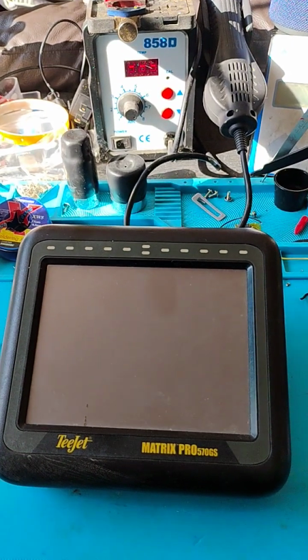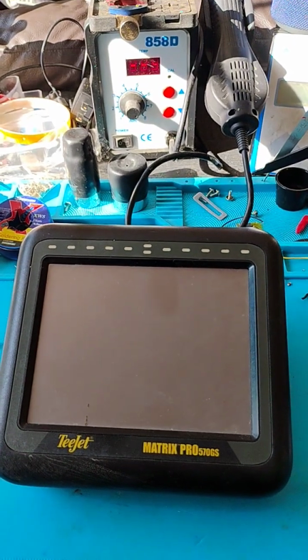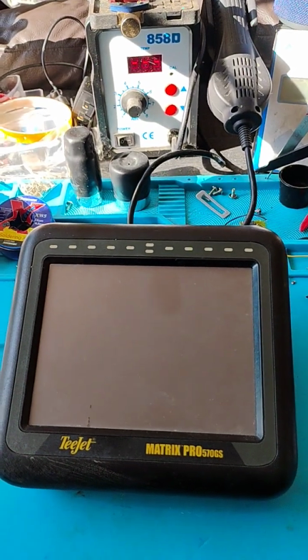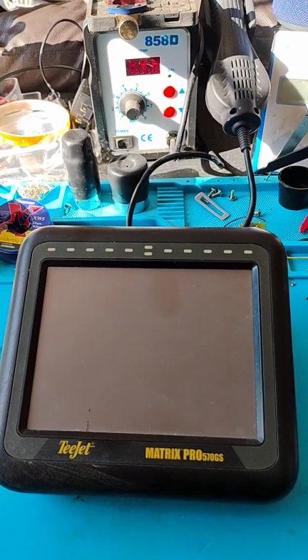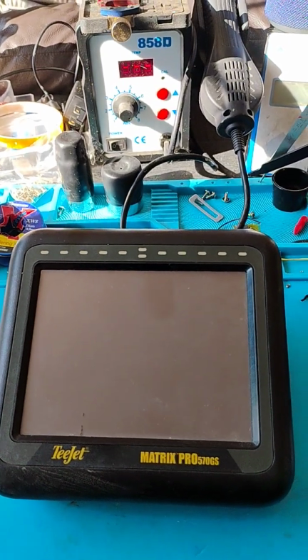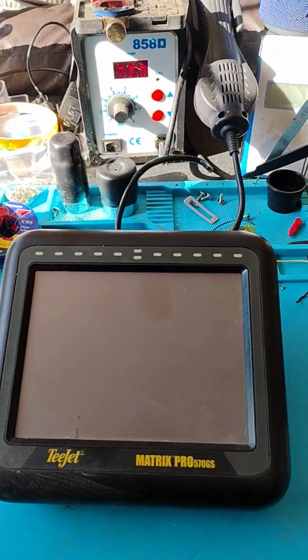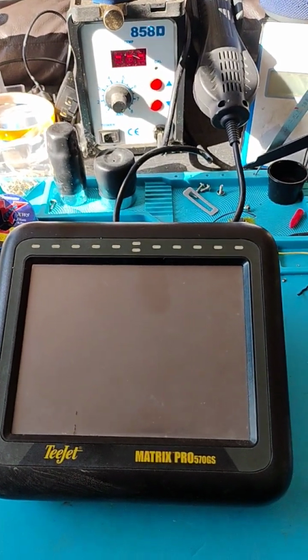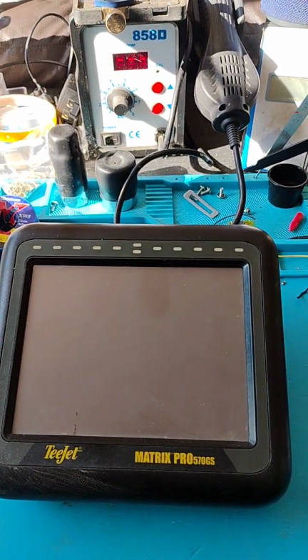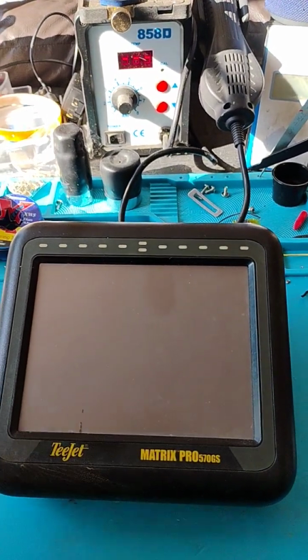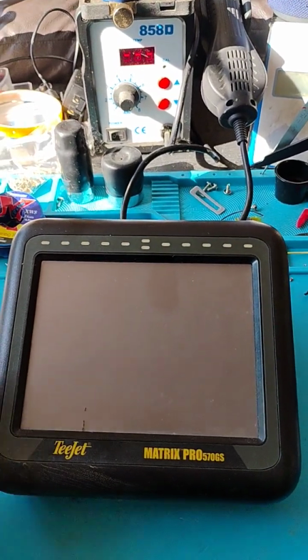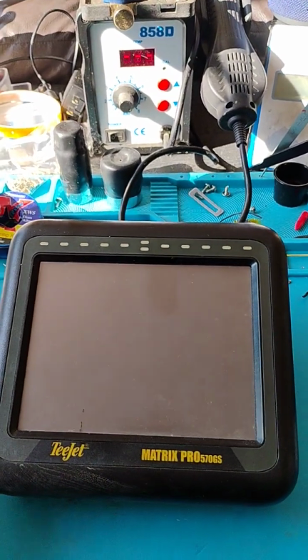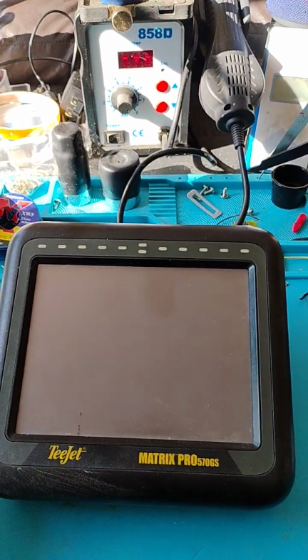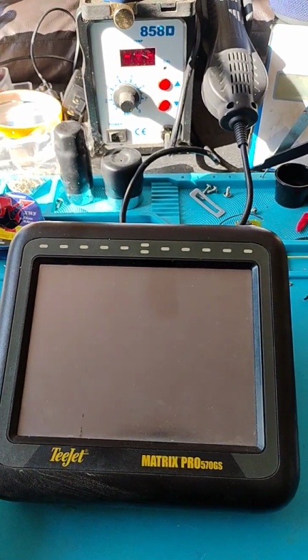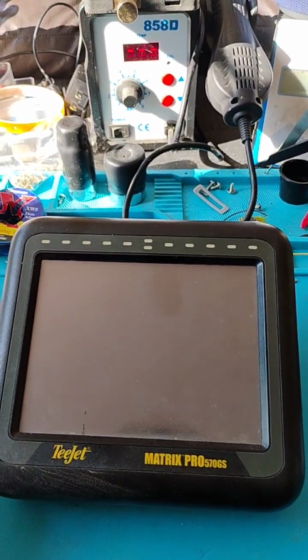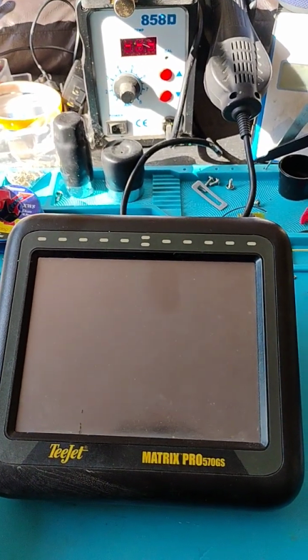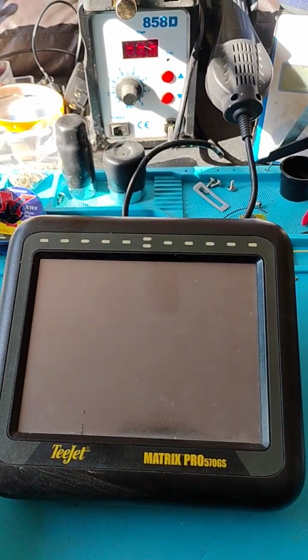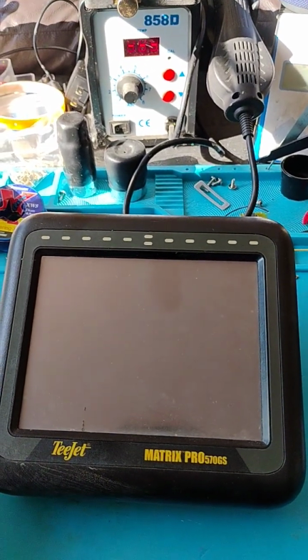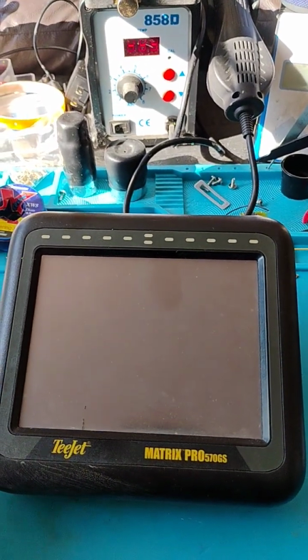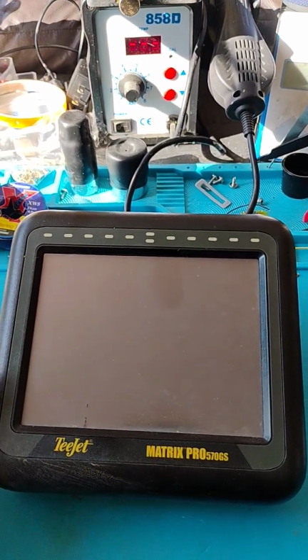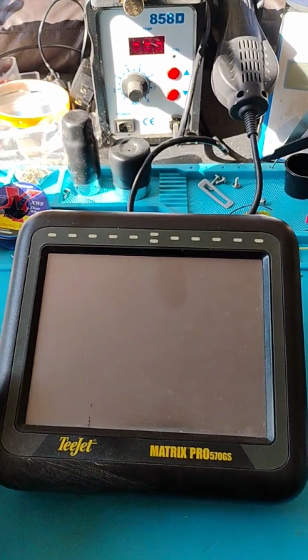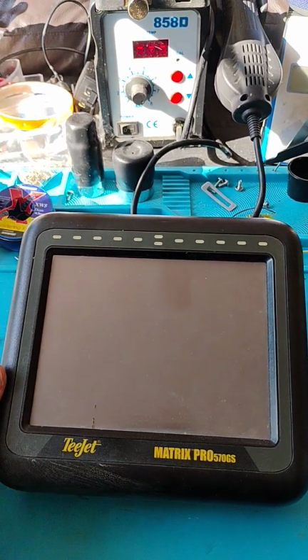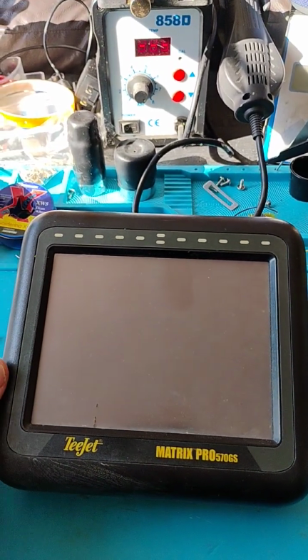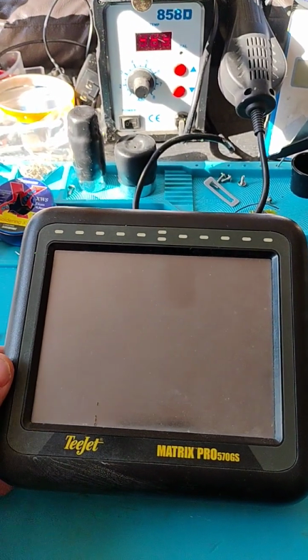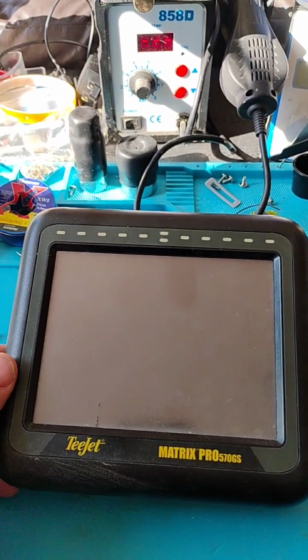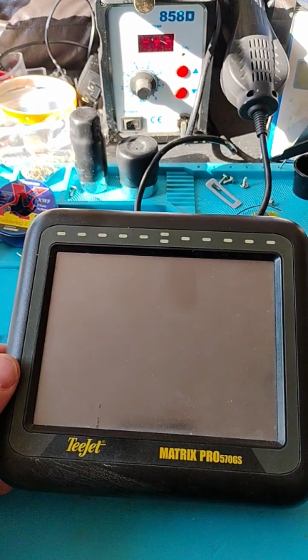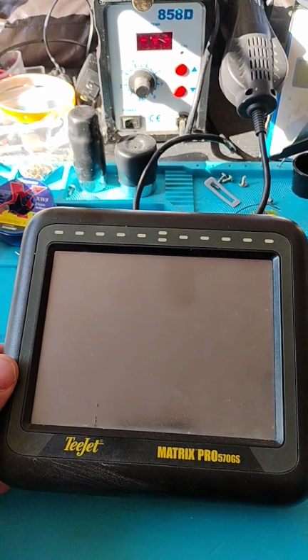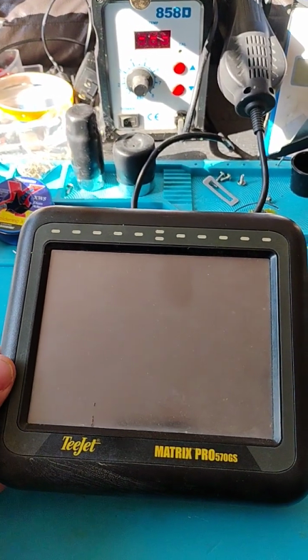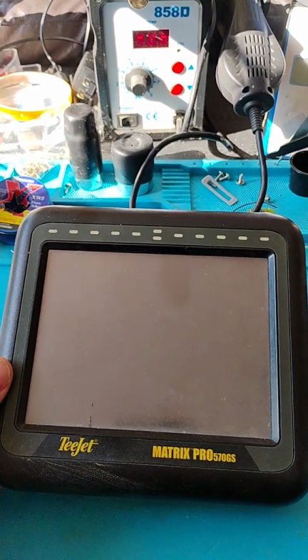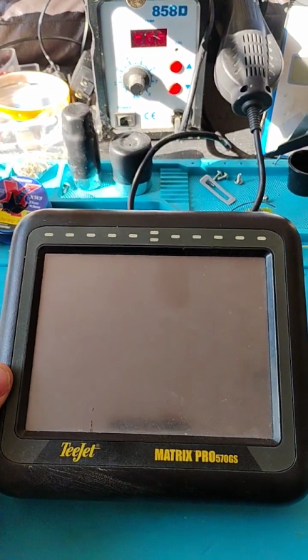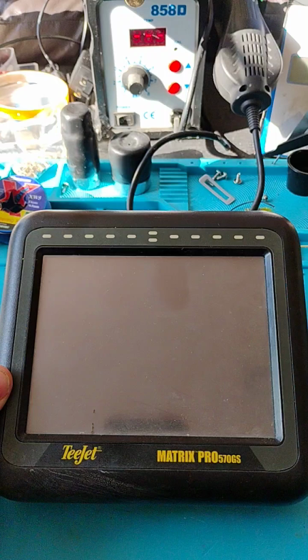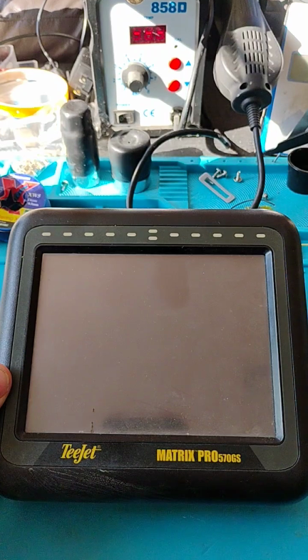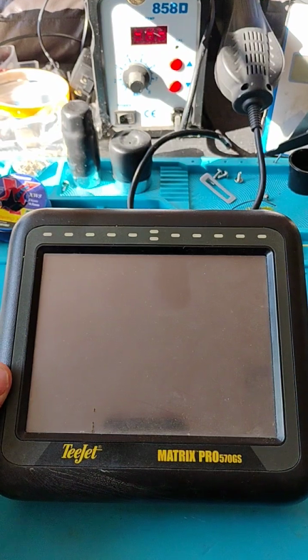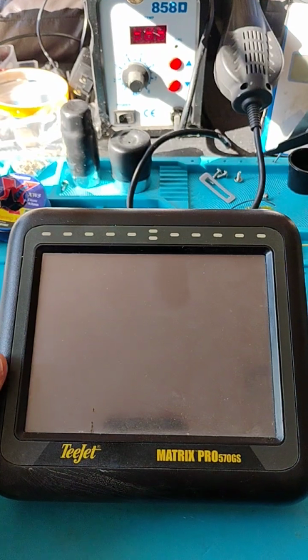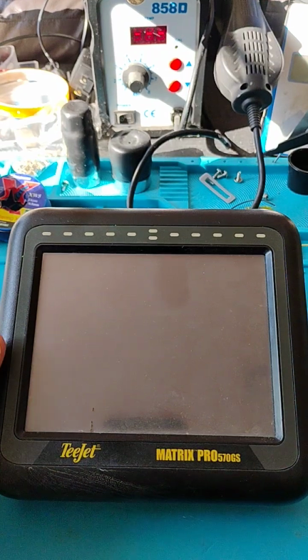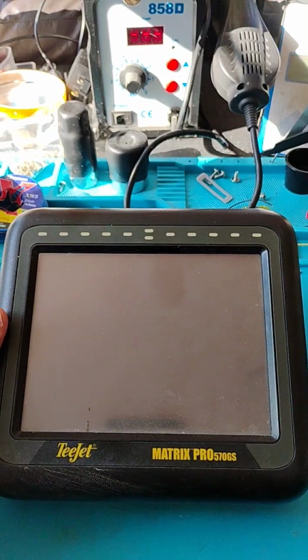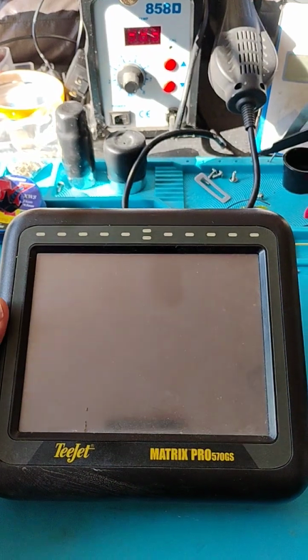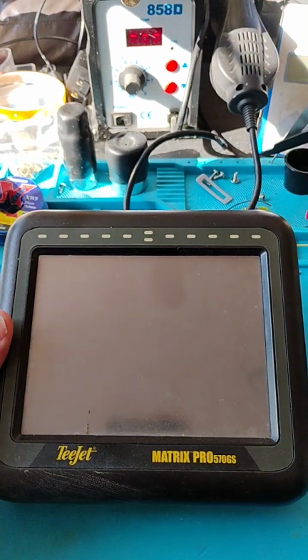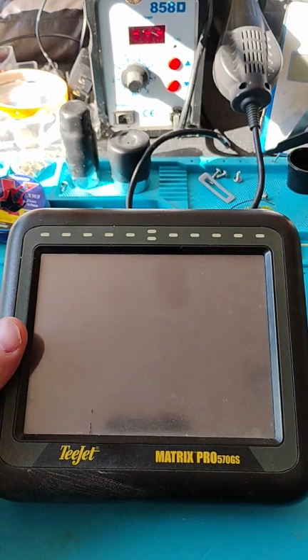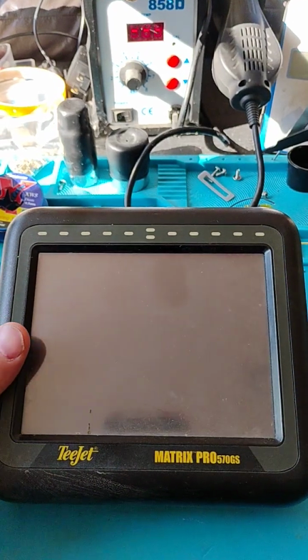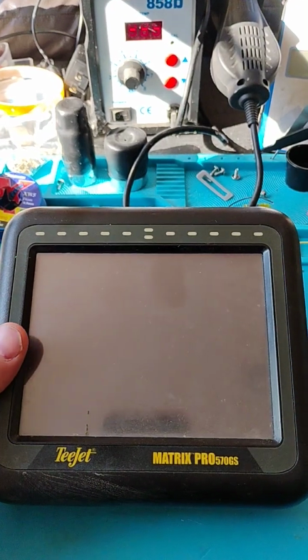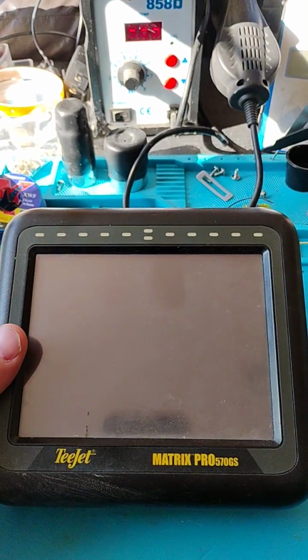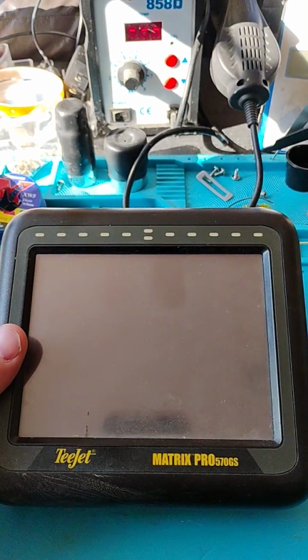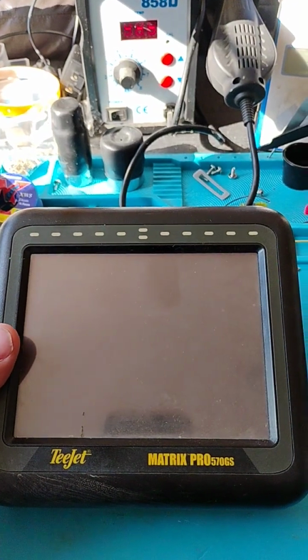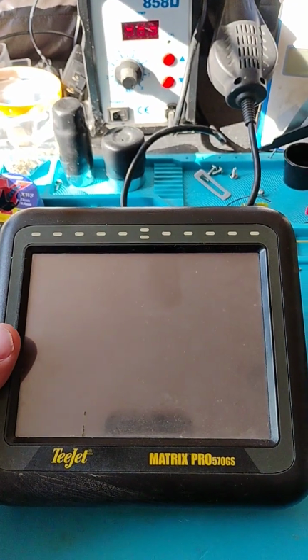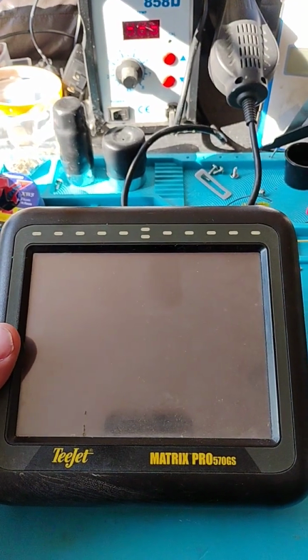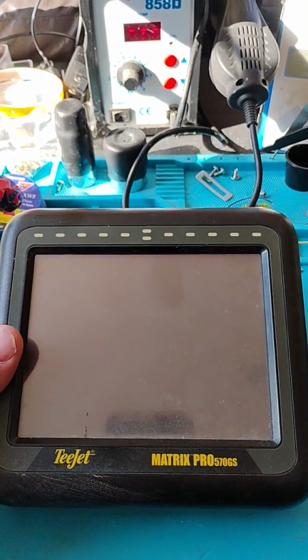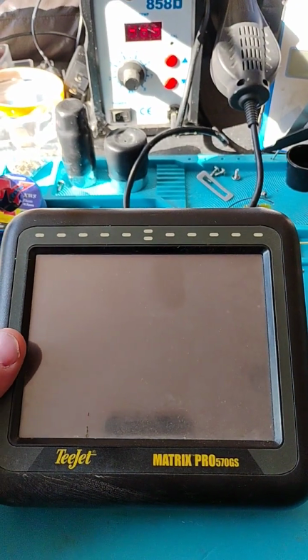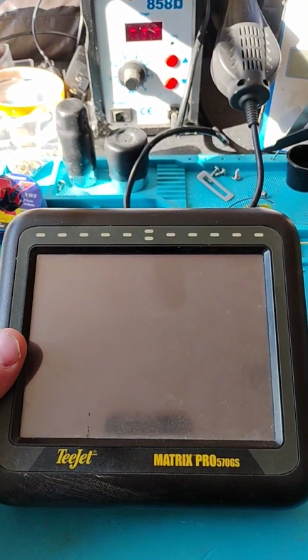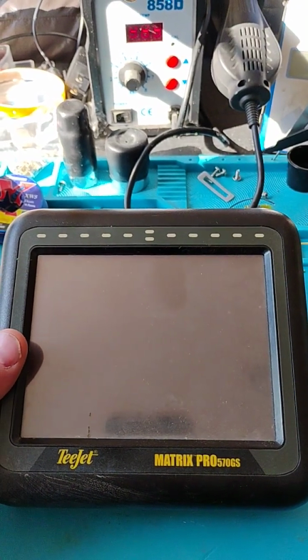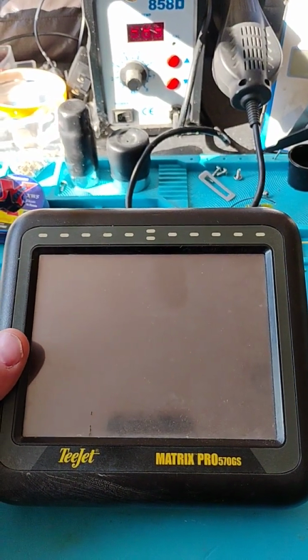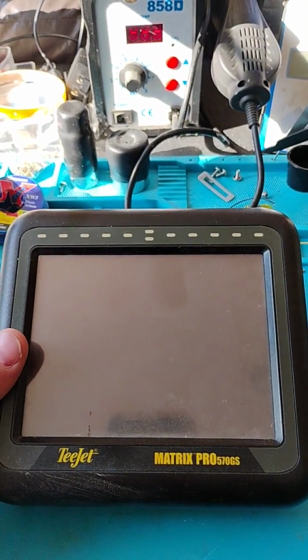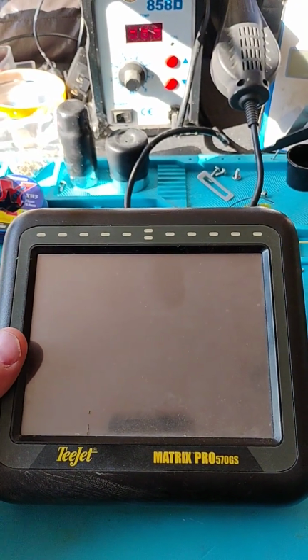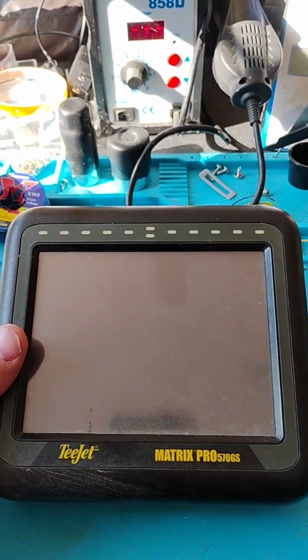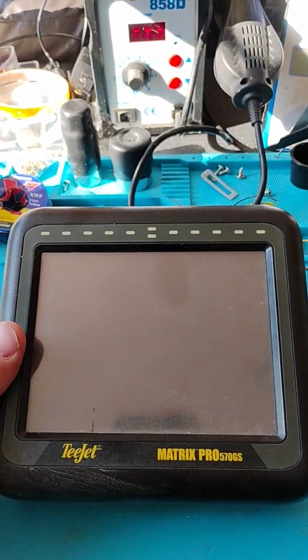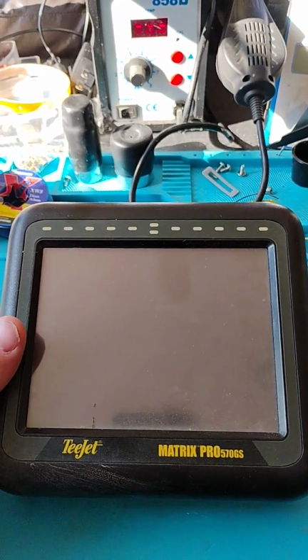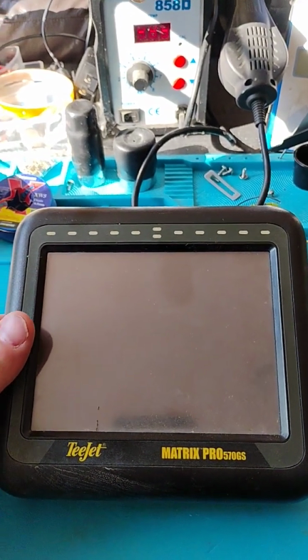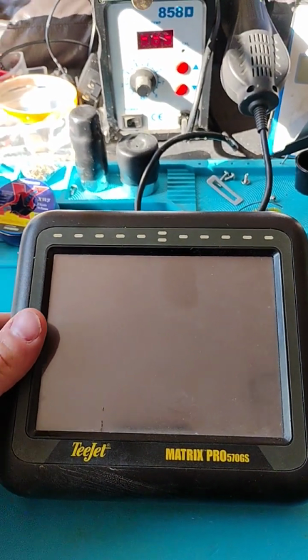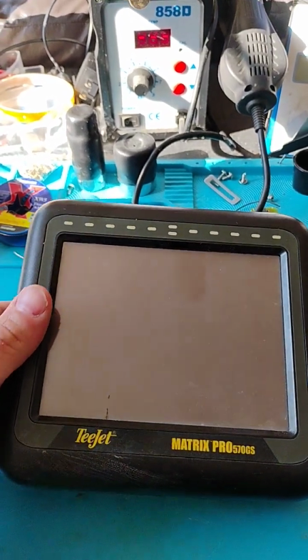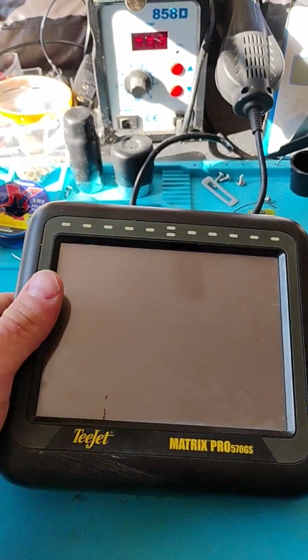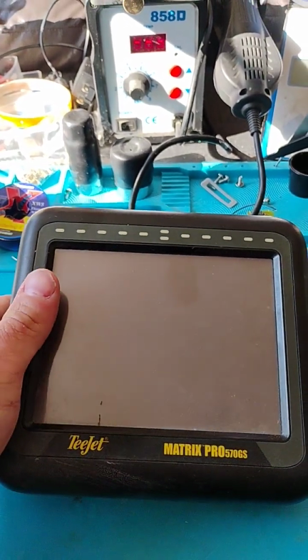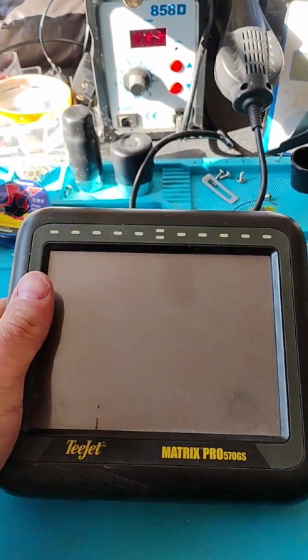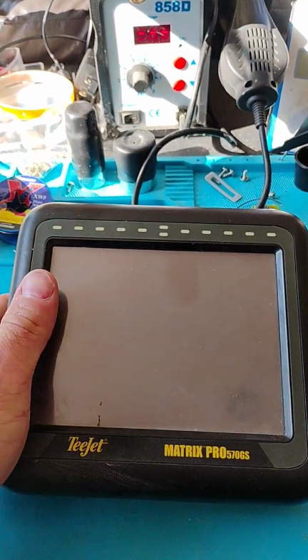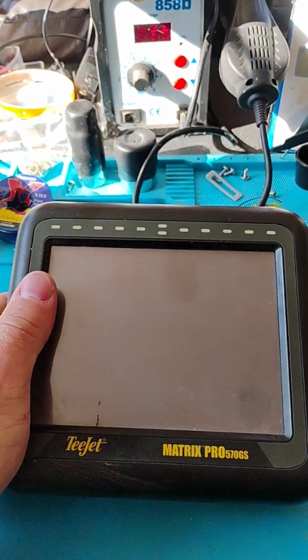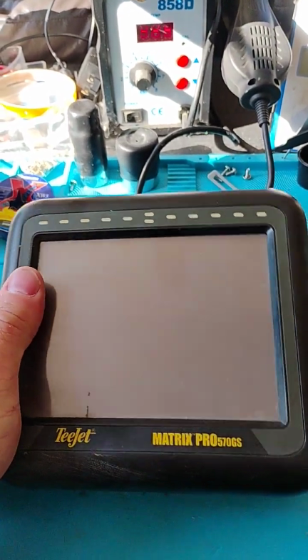Hey guys, Chad Rudolph, Electronic Repair. We have a new one on the bench today — a T-Jet Matrix Pro 570GS.